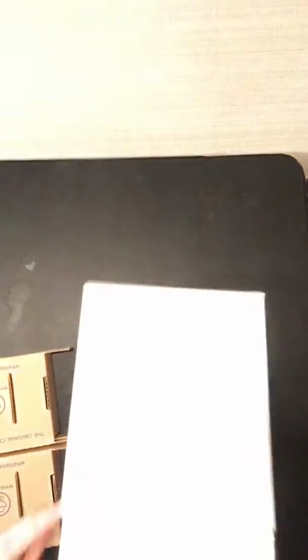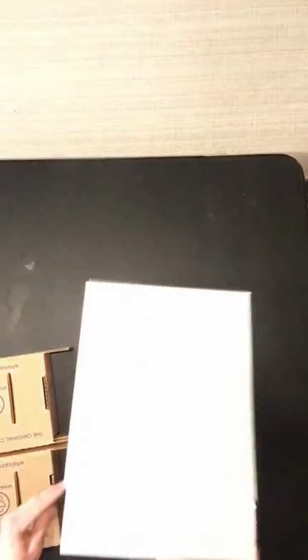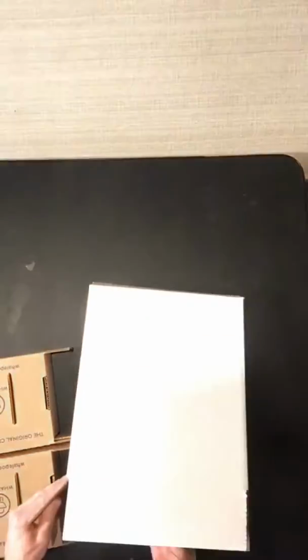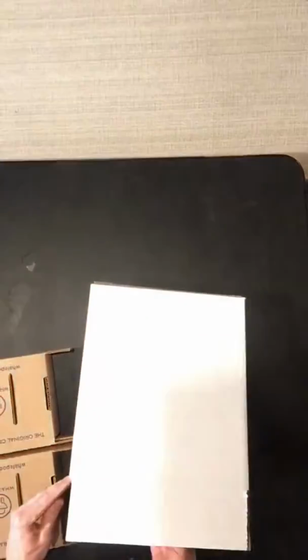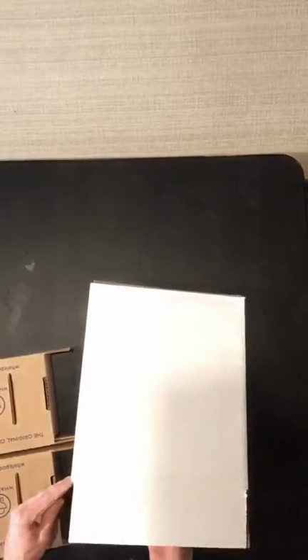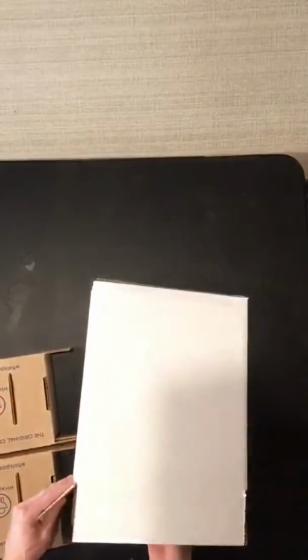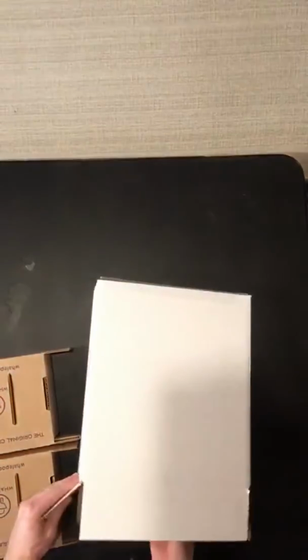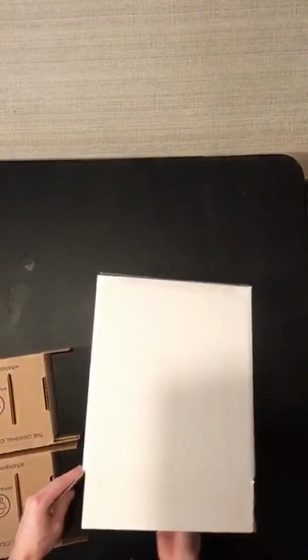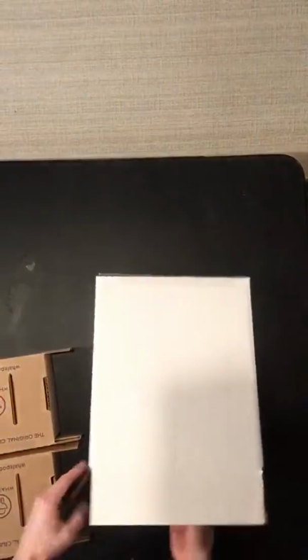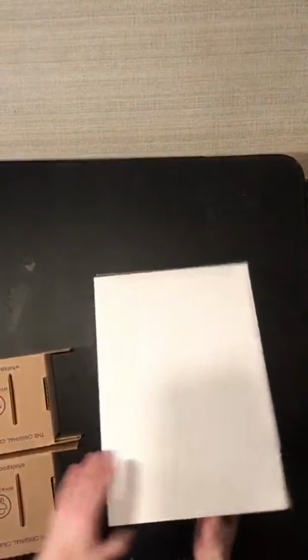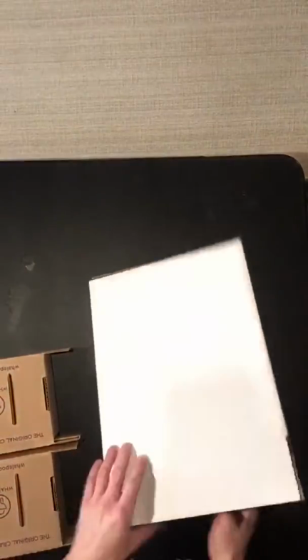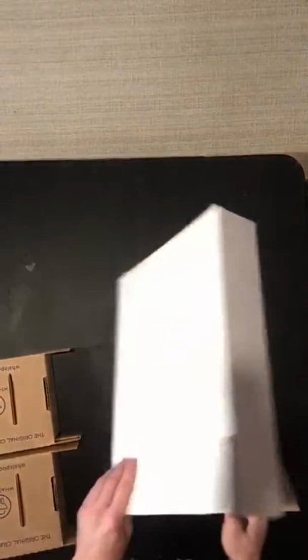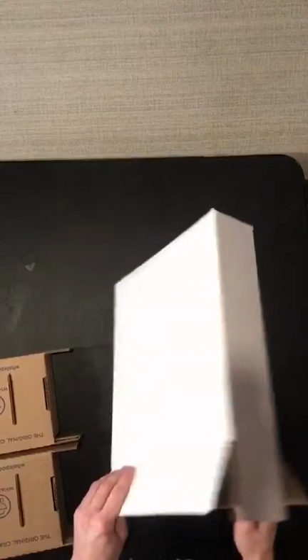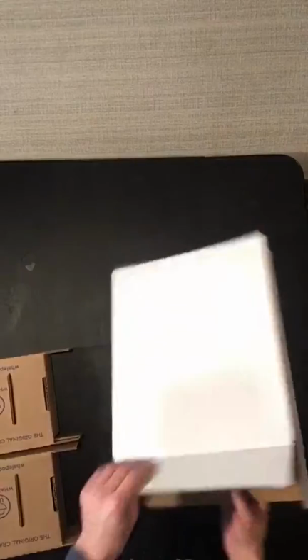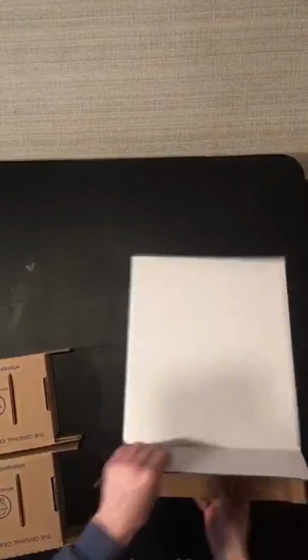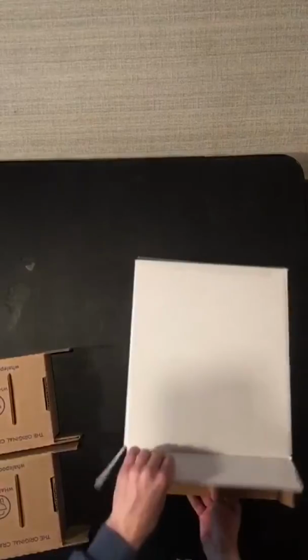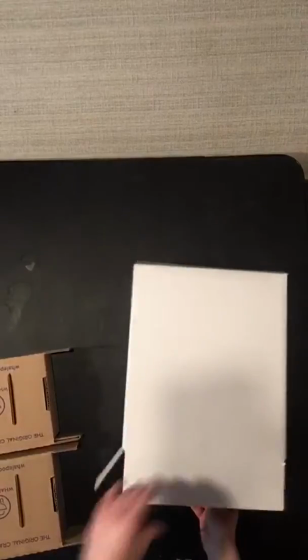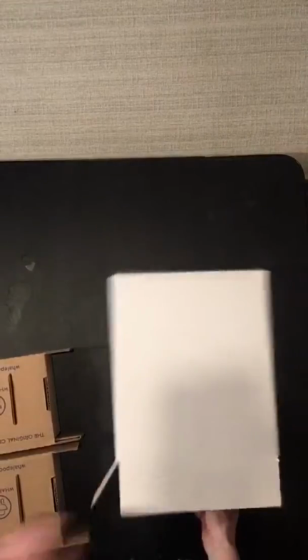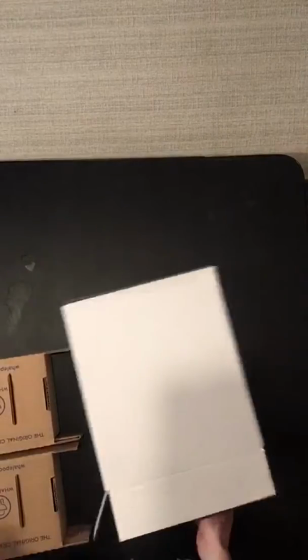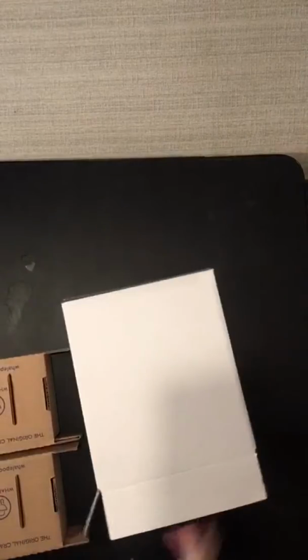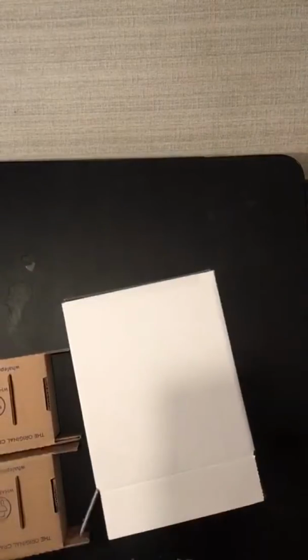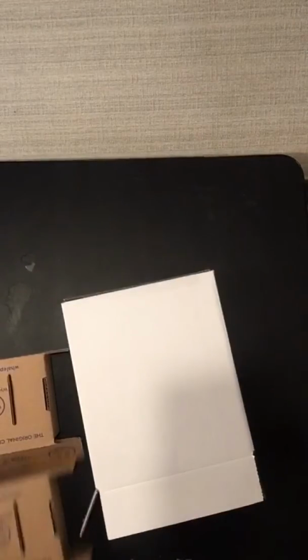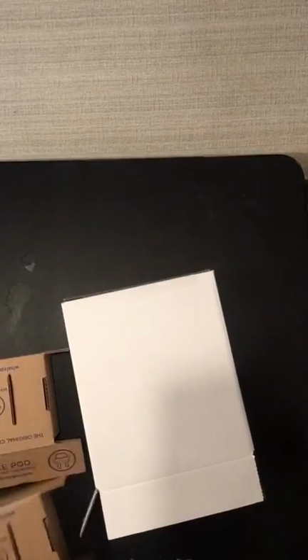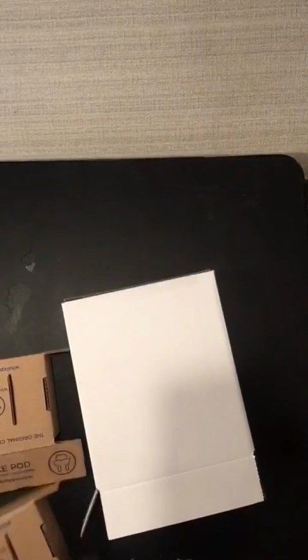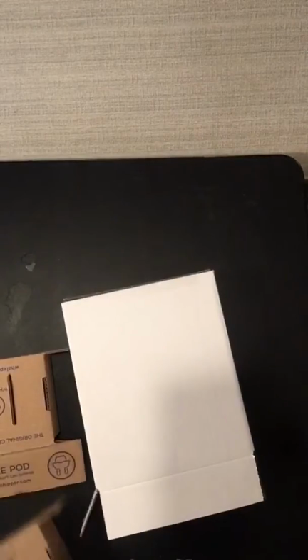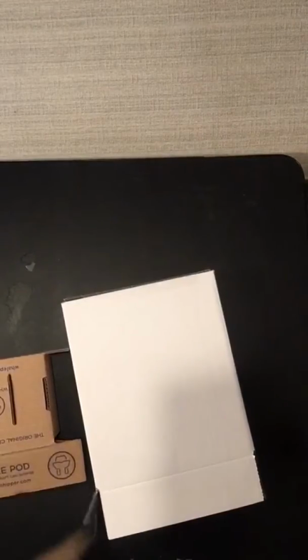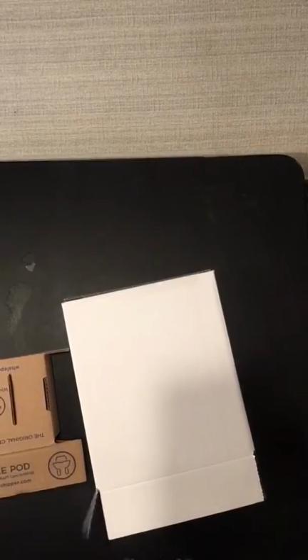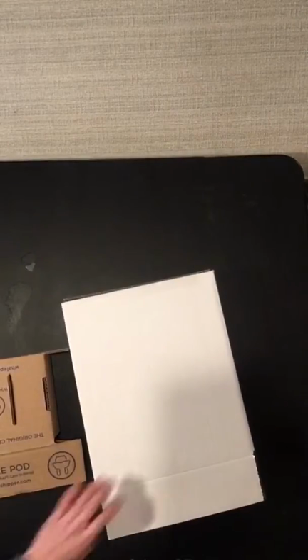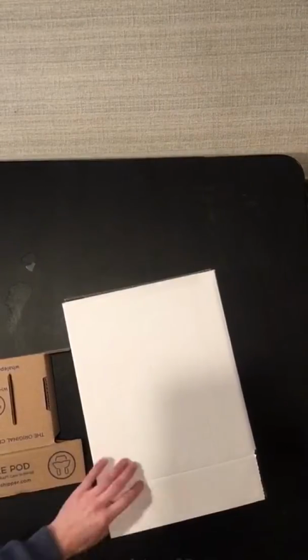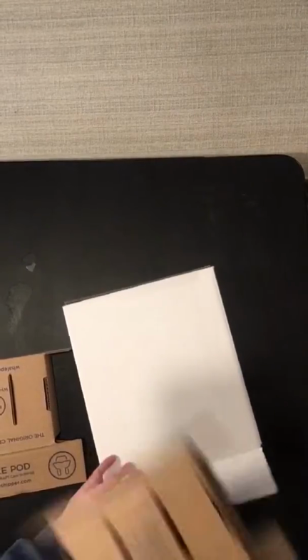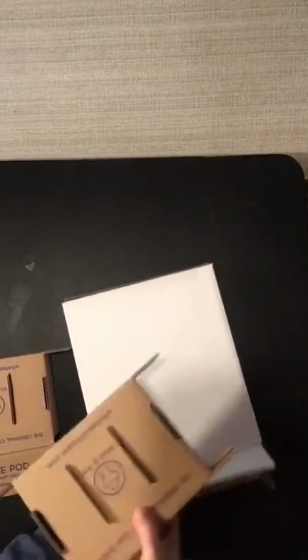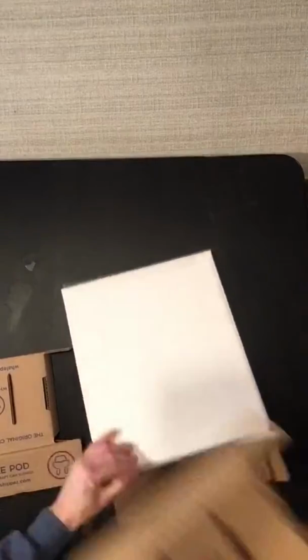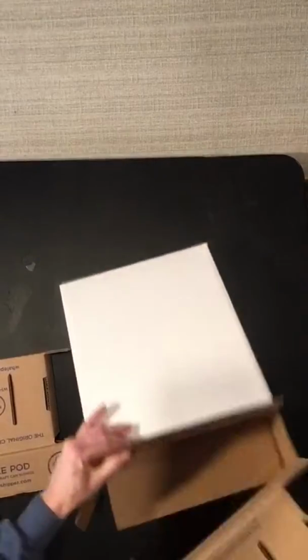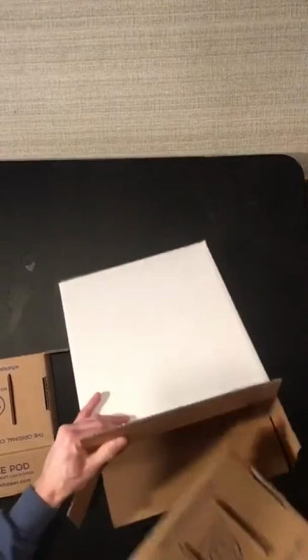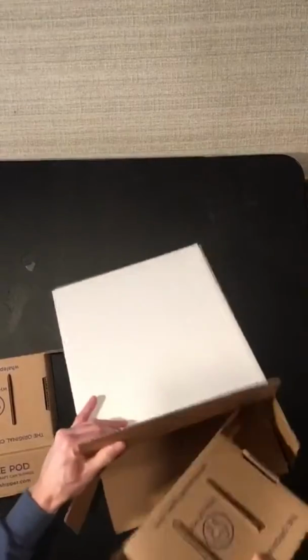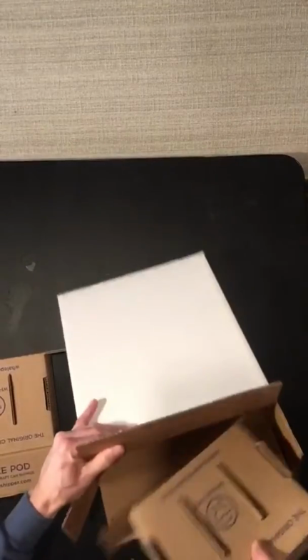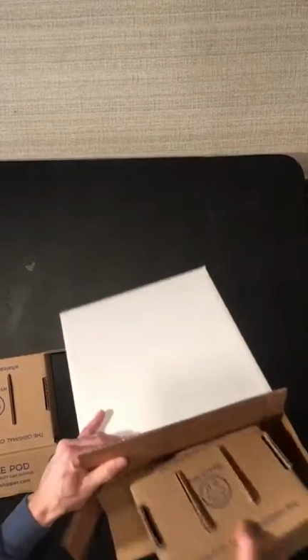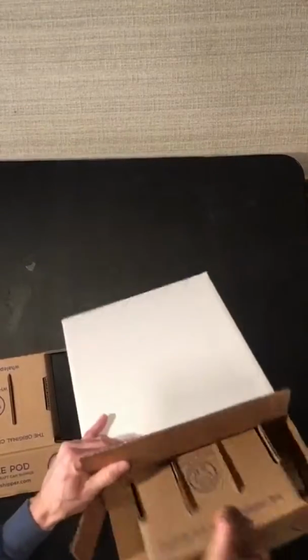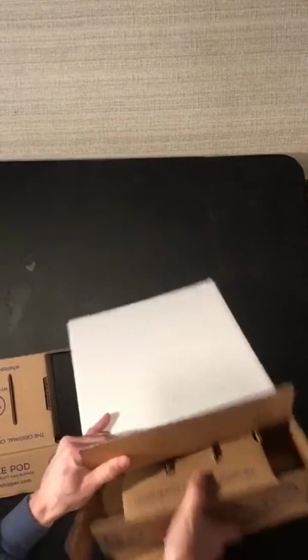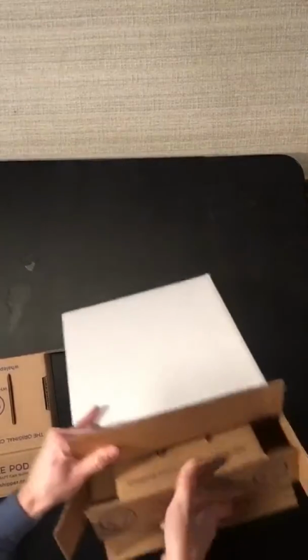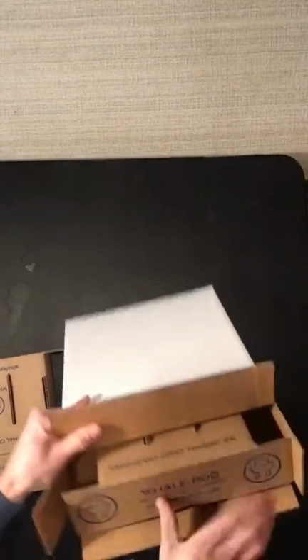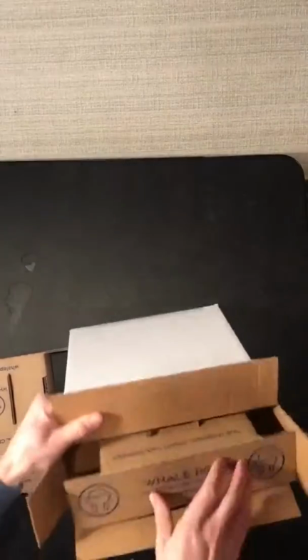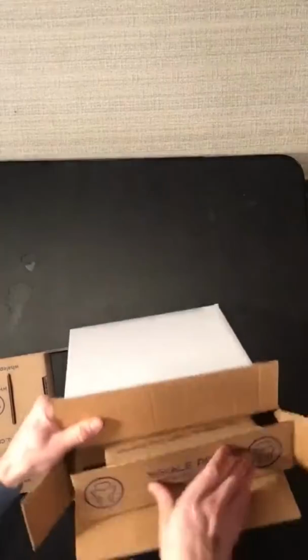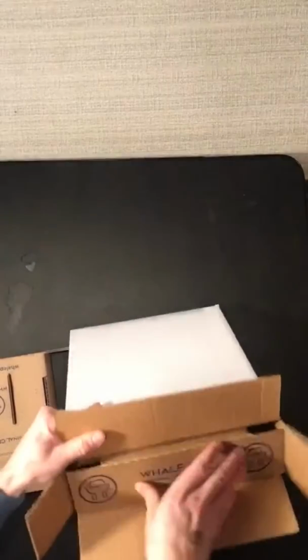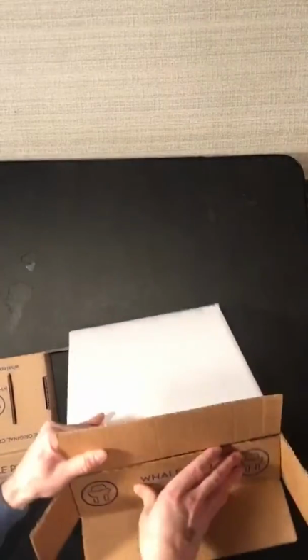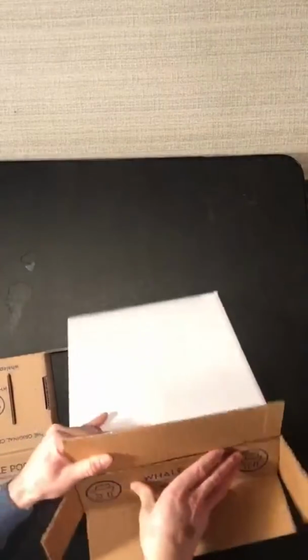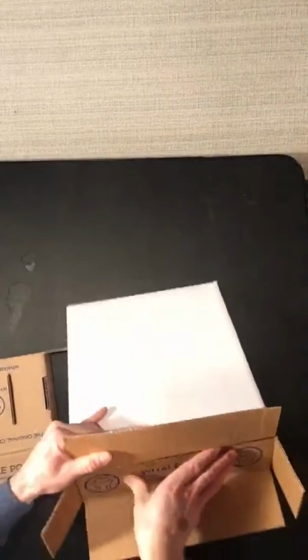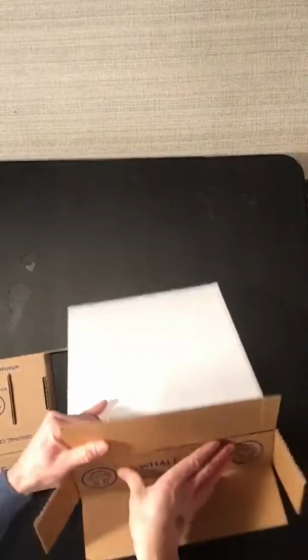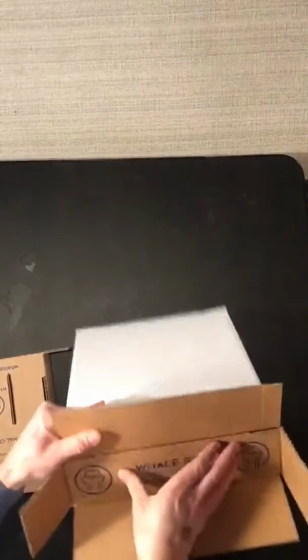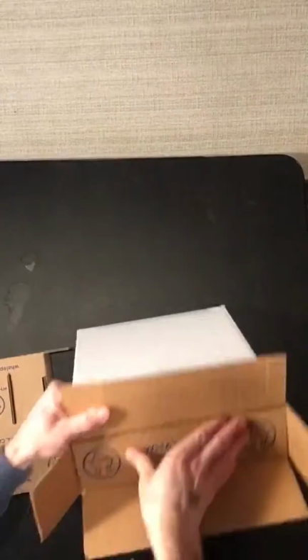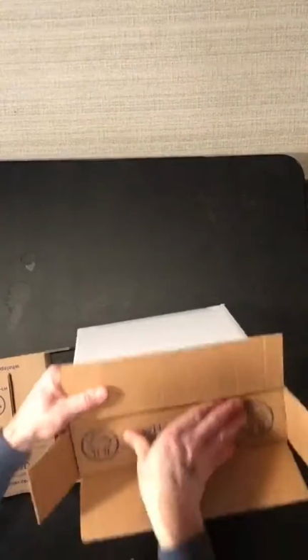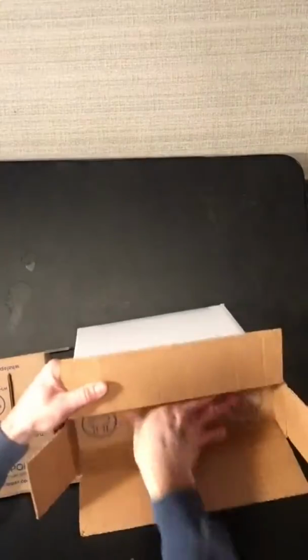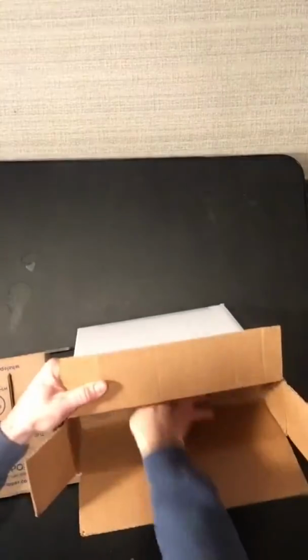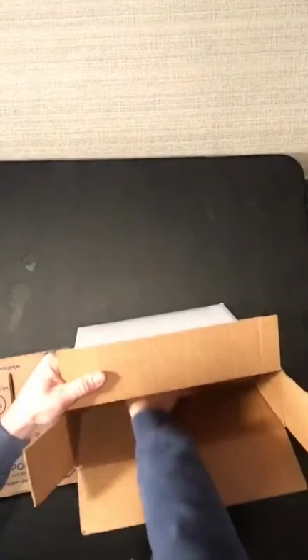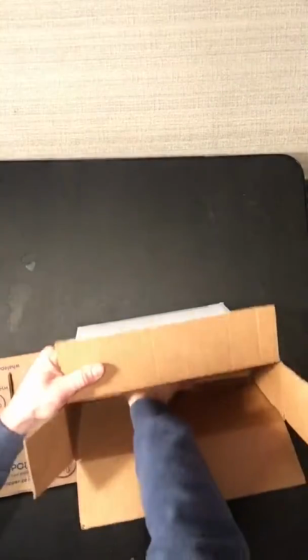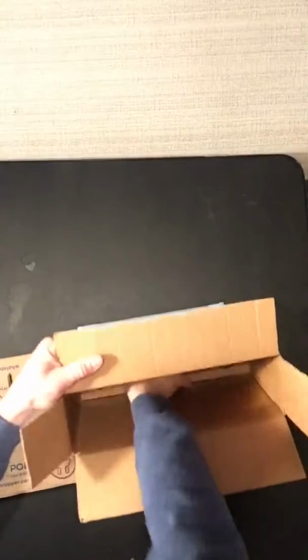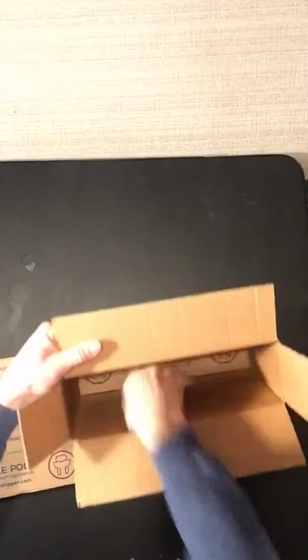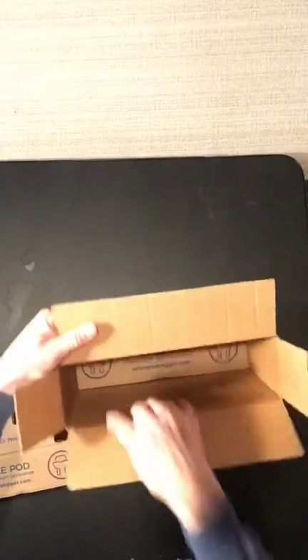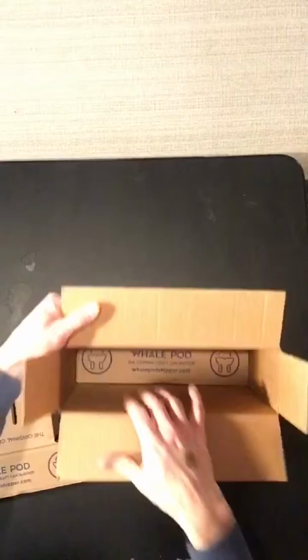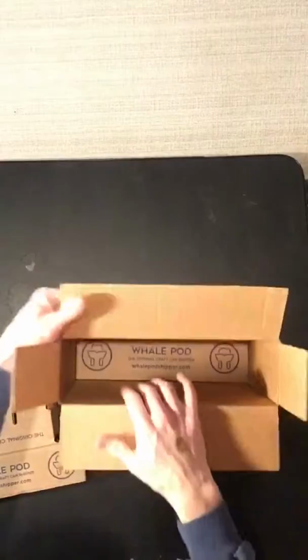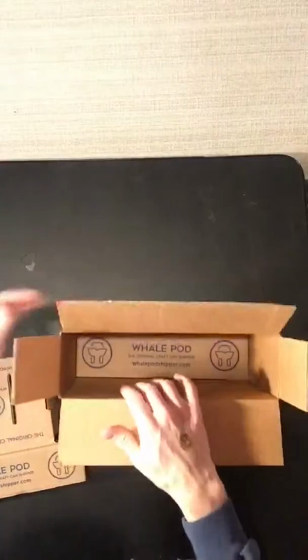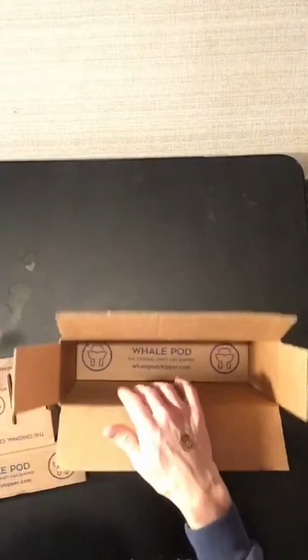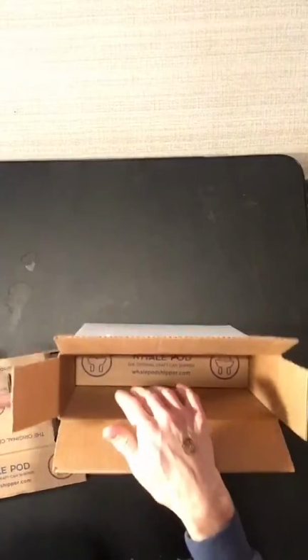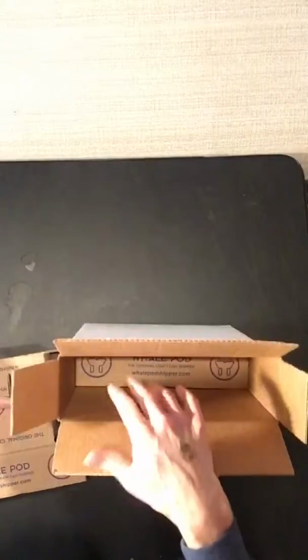Are you ready for your outer box? Put your first three-pack into the outer box.